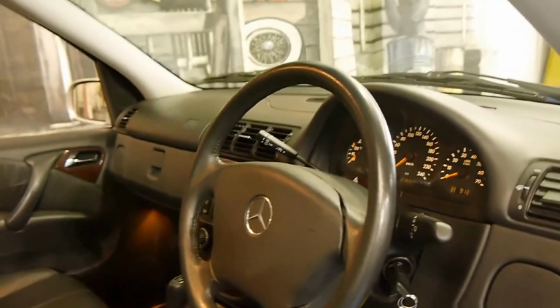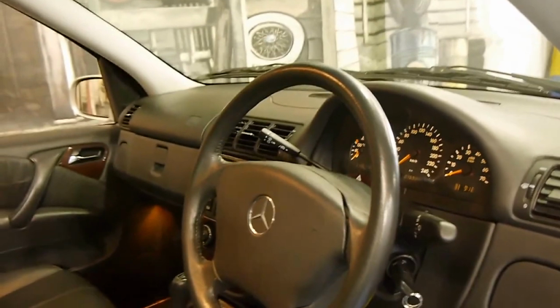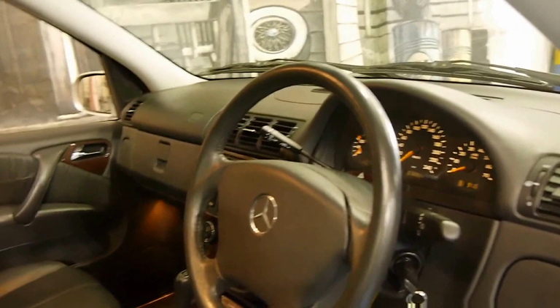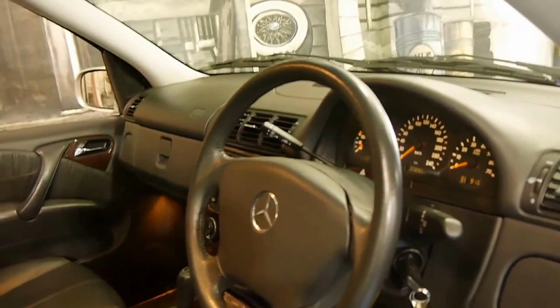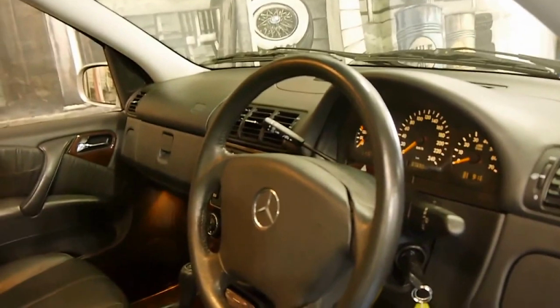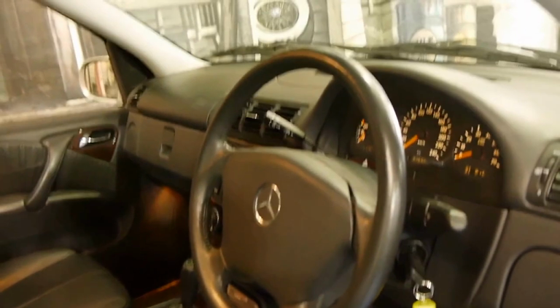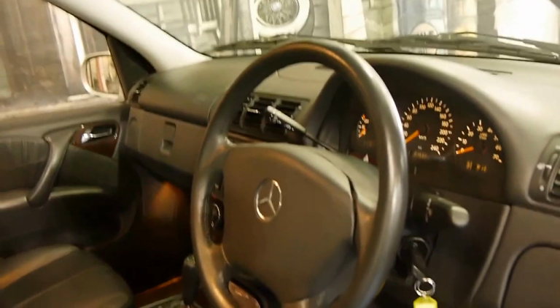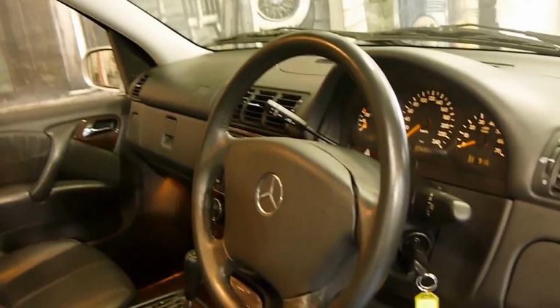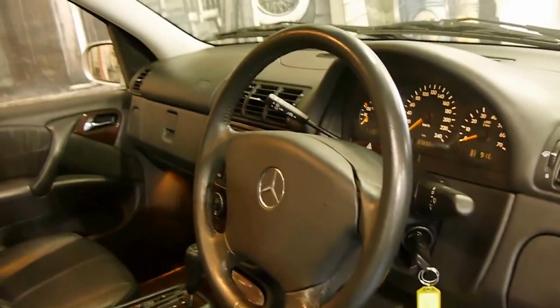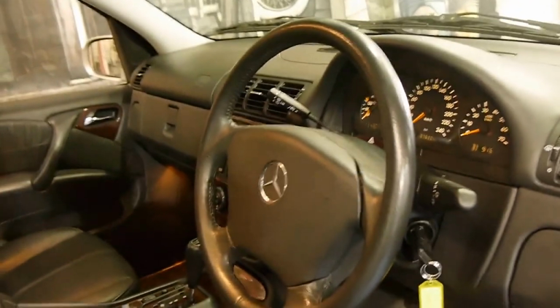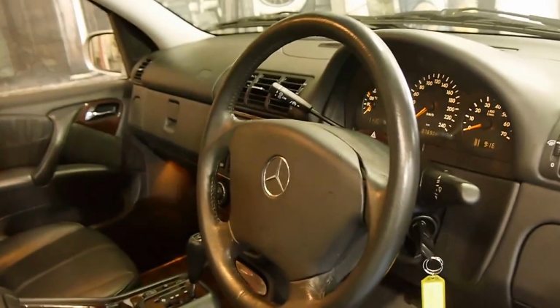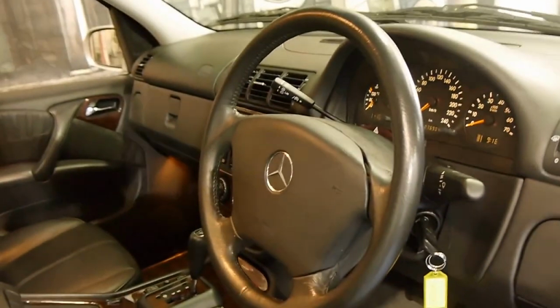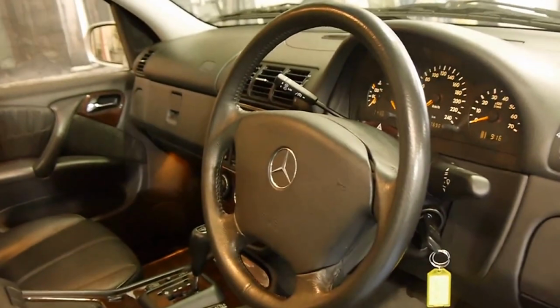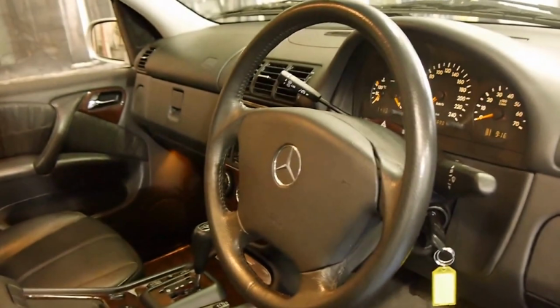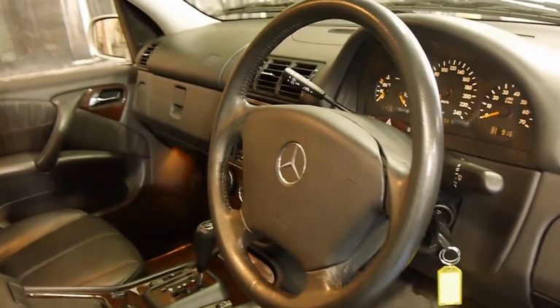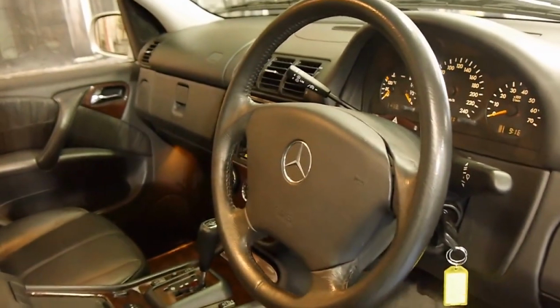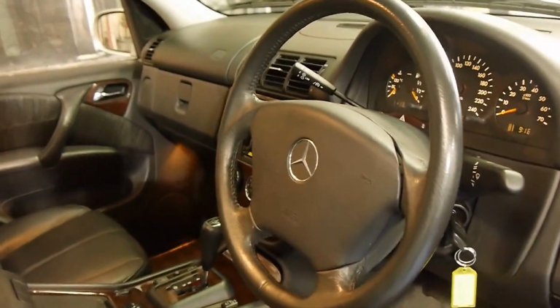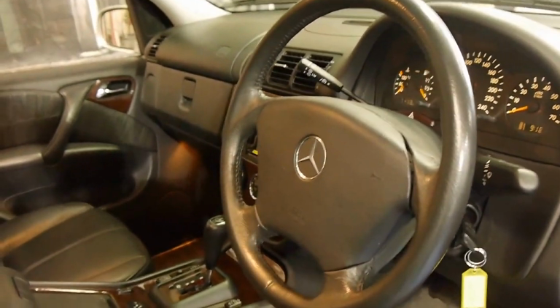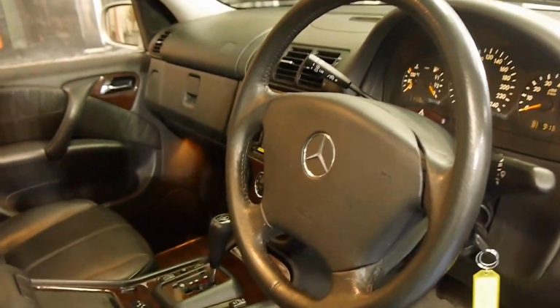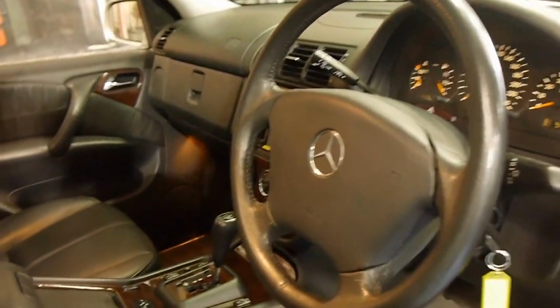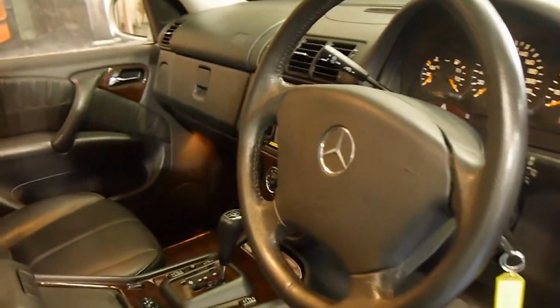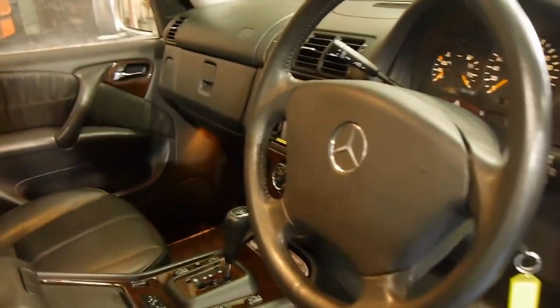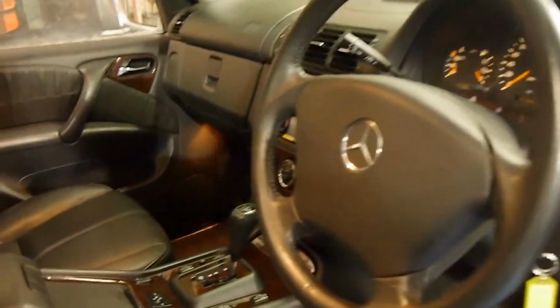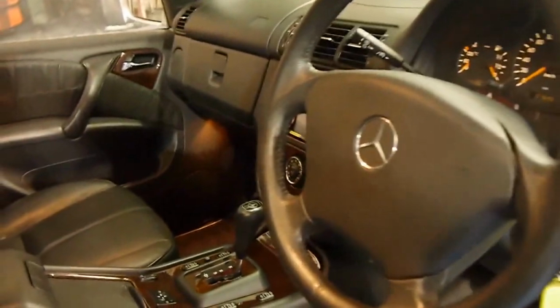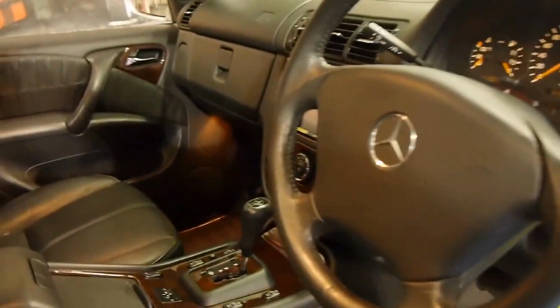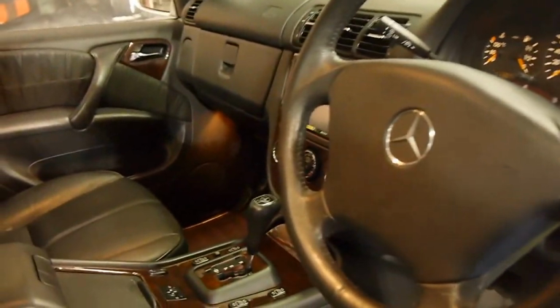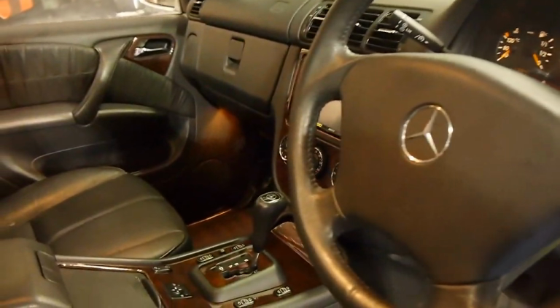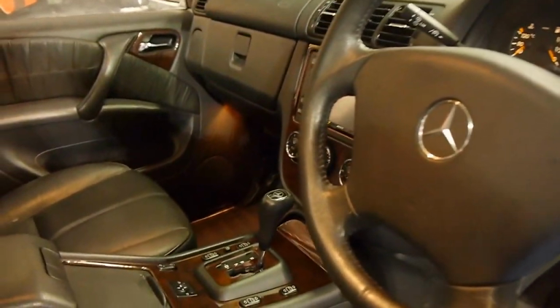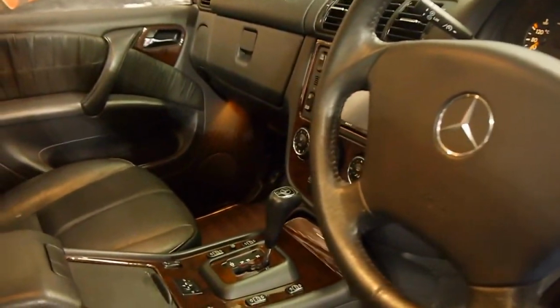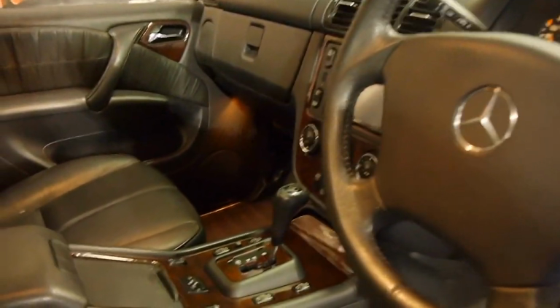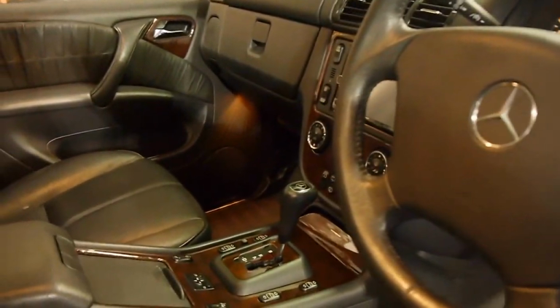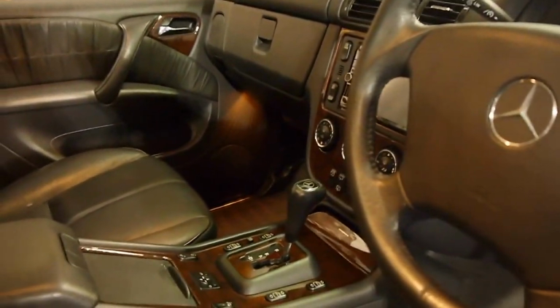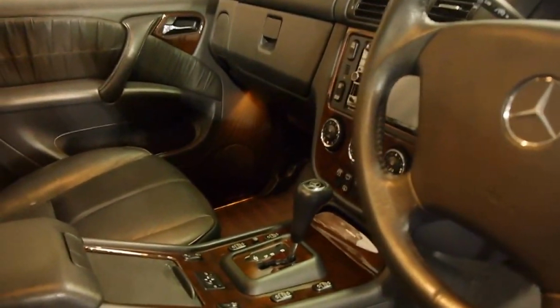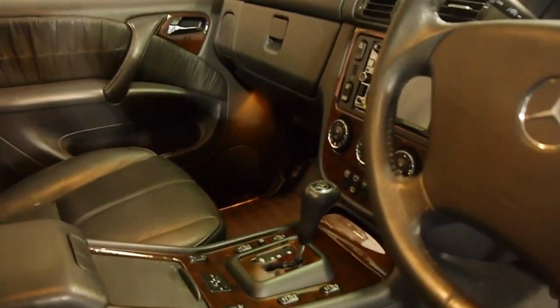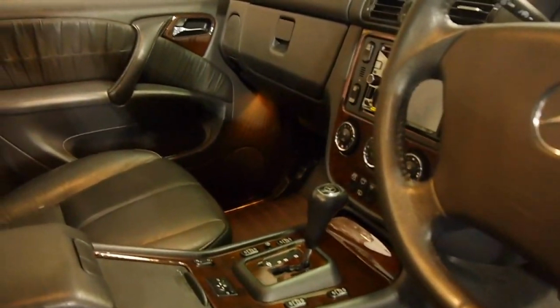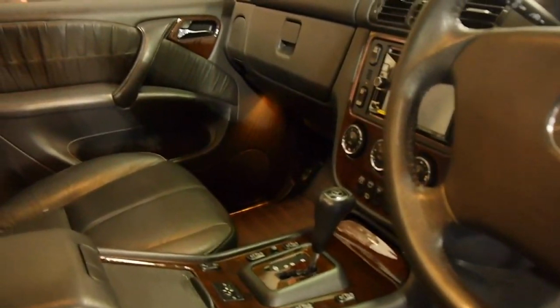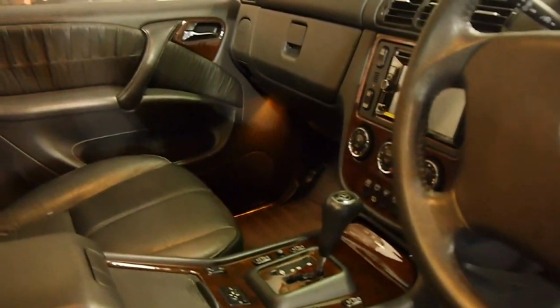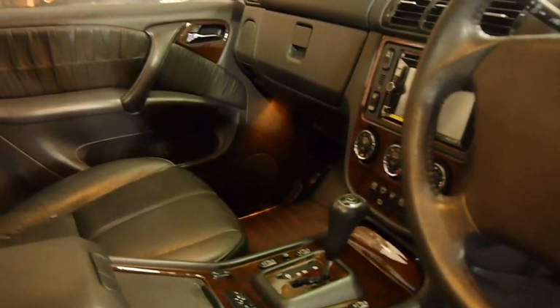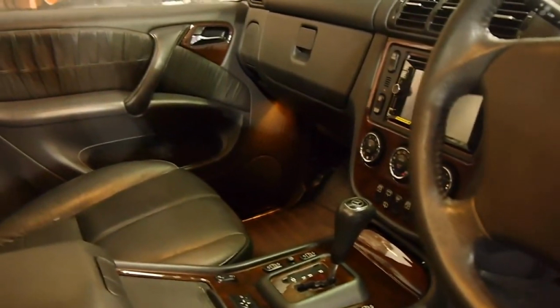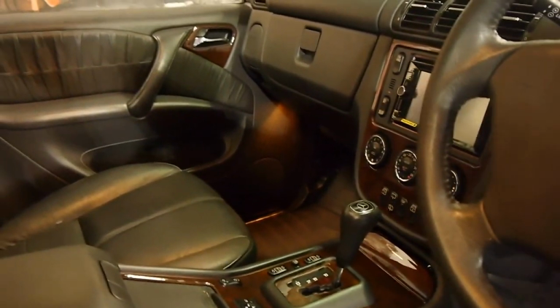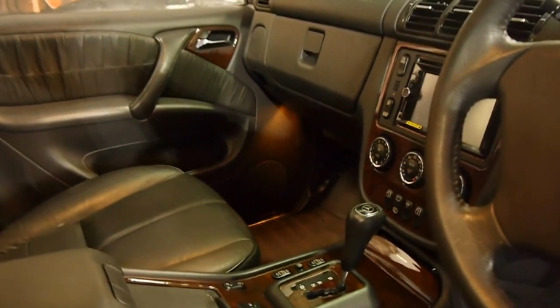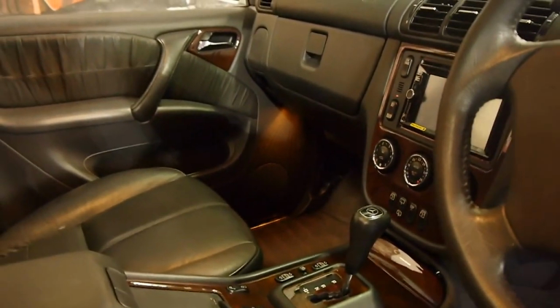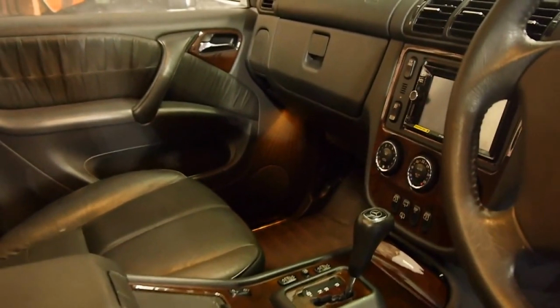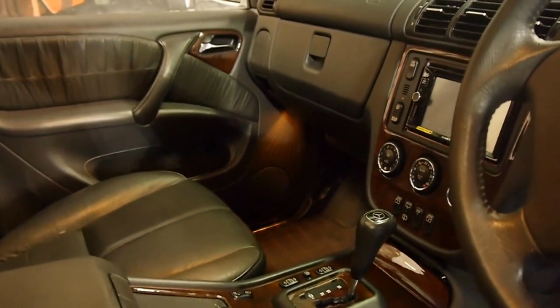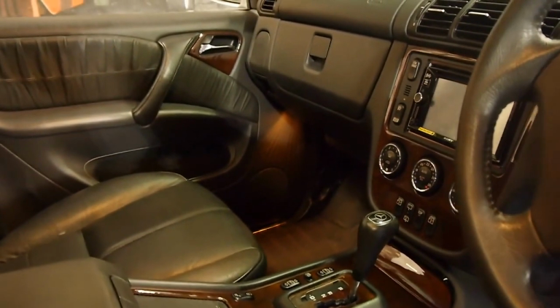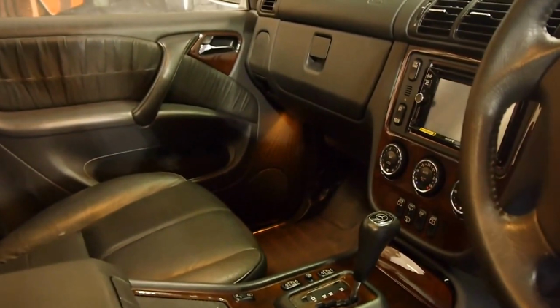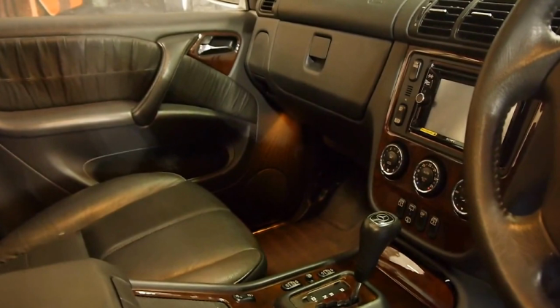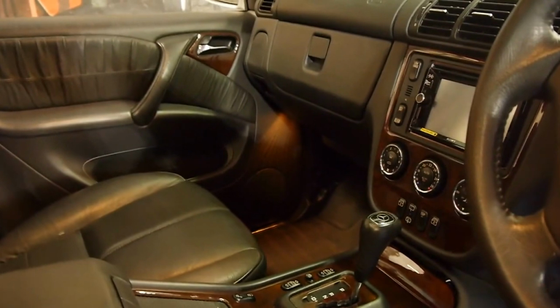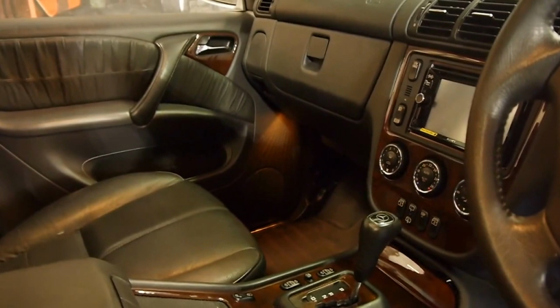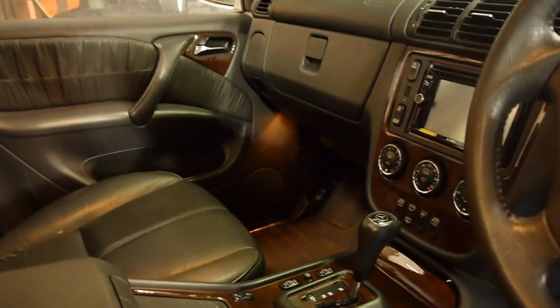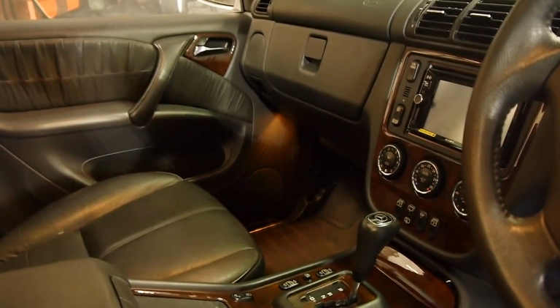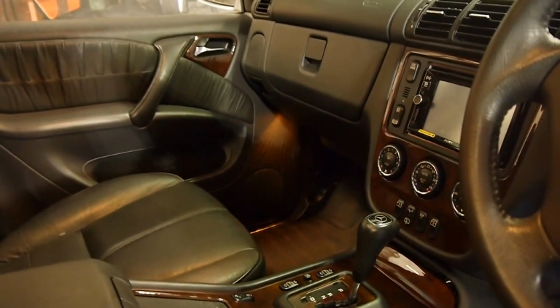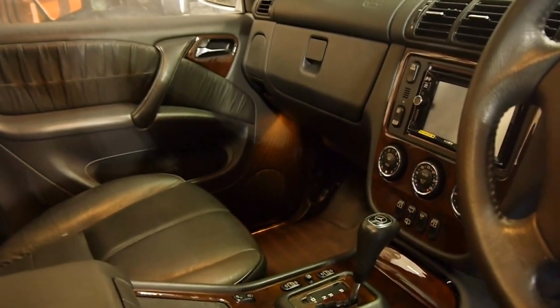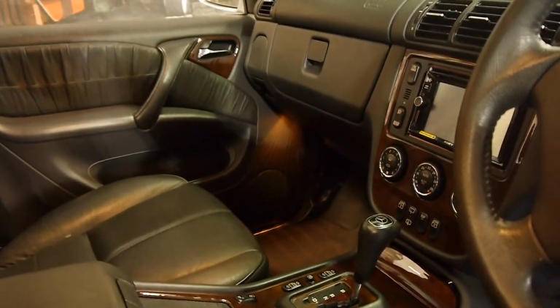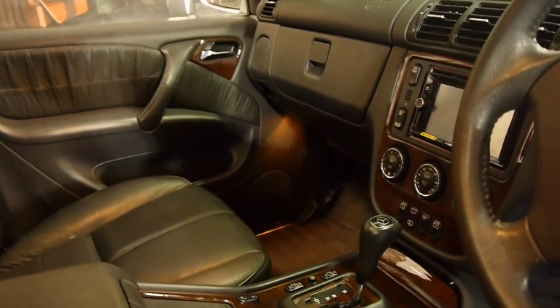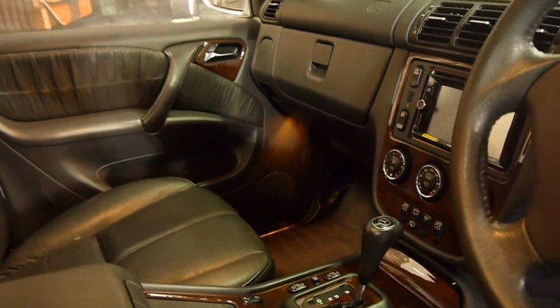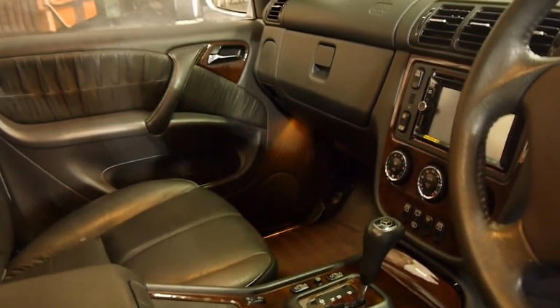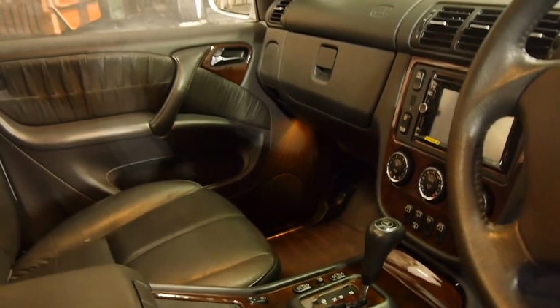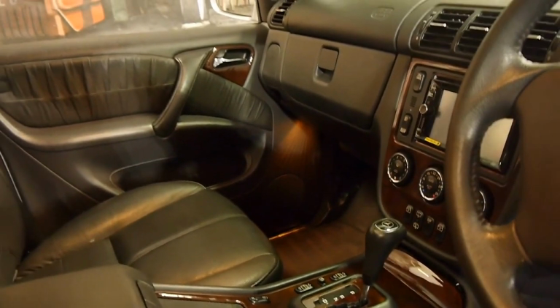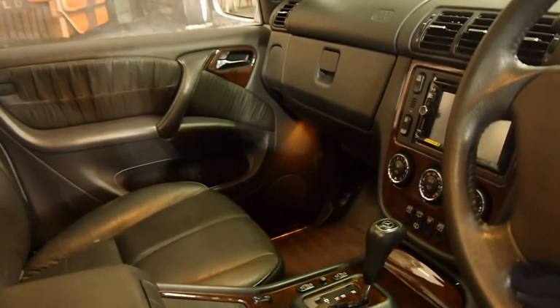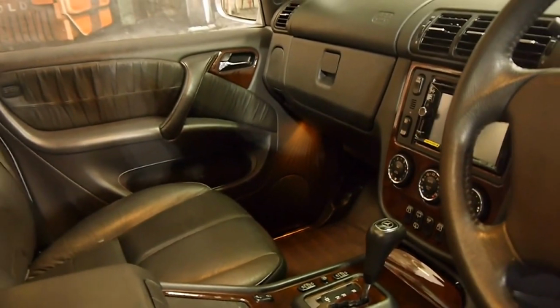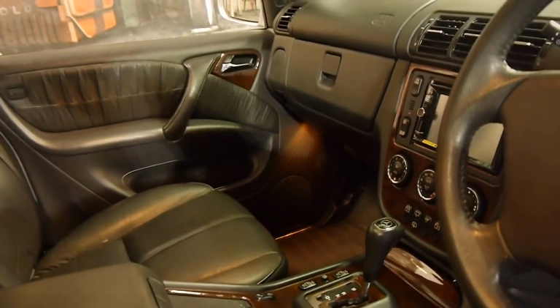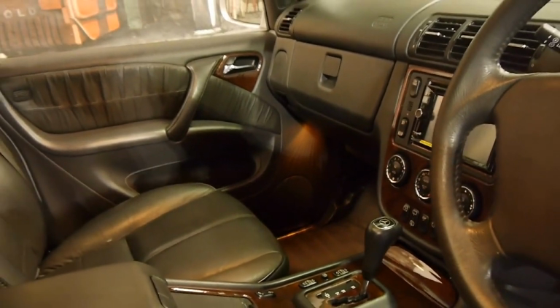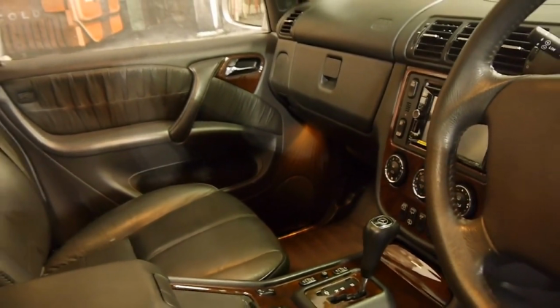I have driven the car and it drives absolutely beautifully. As I said, it's a seven-seater, so it's got electric rear windows.